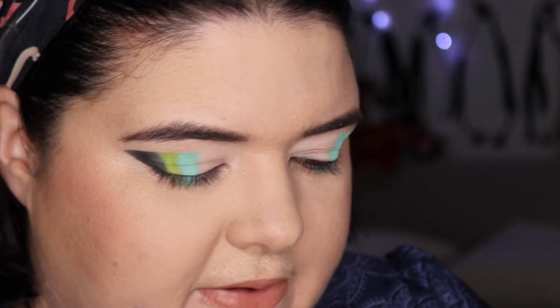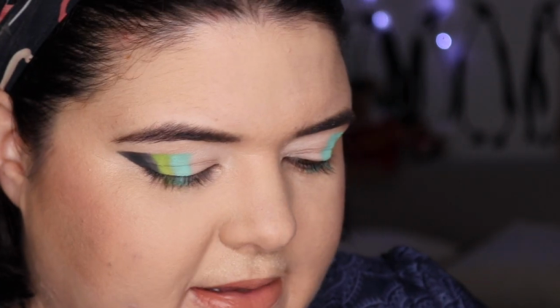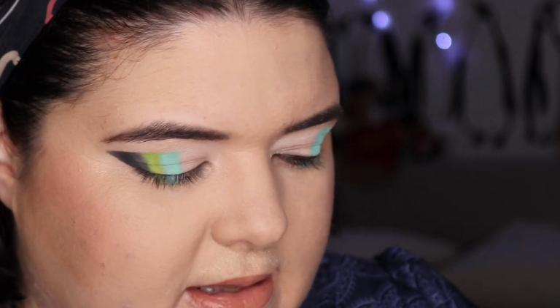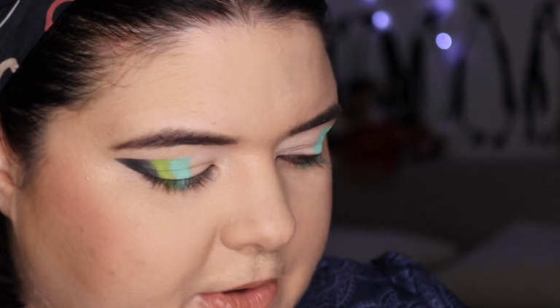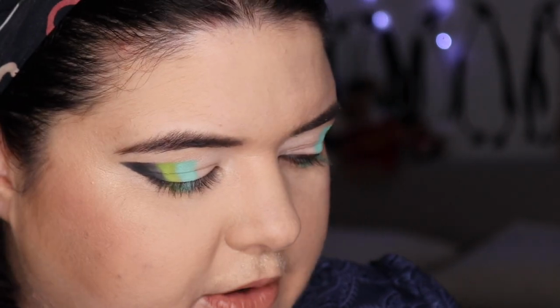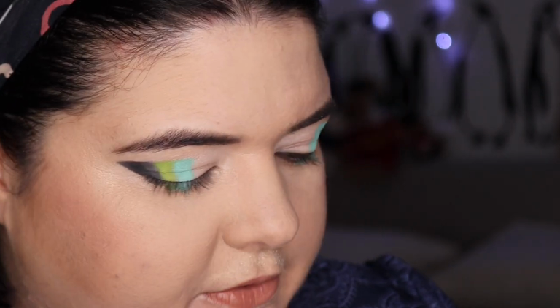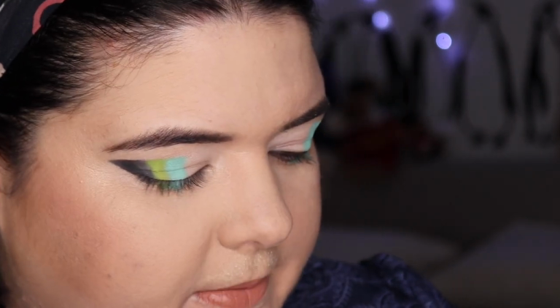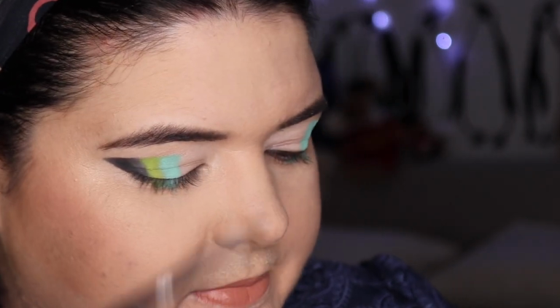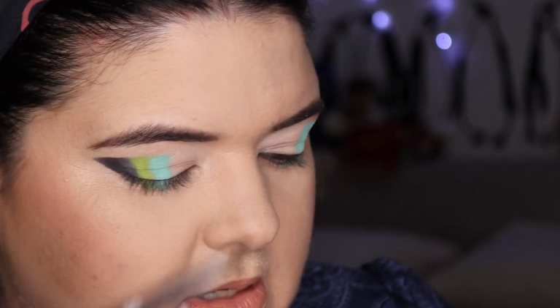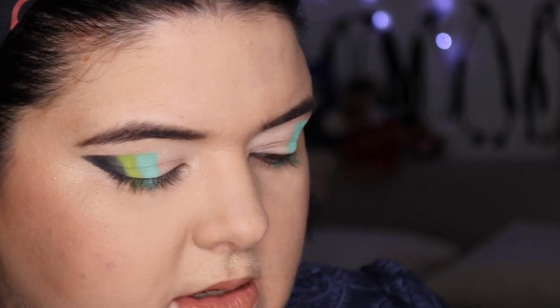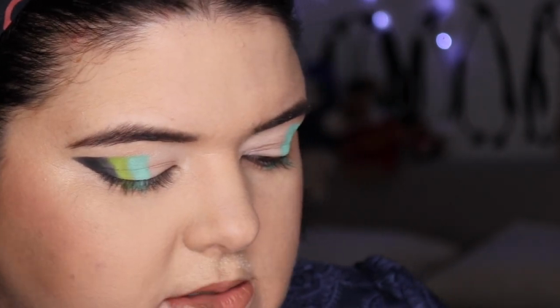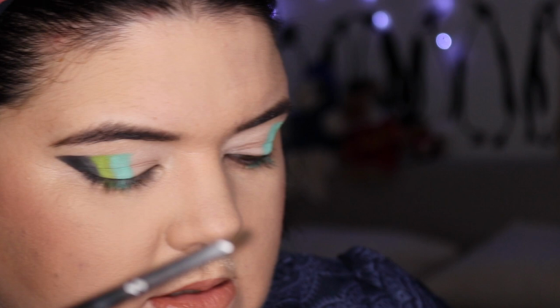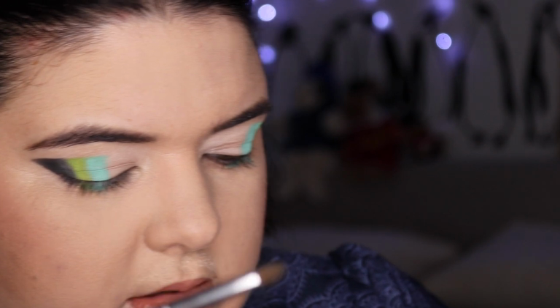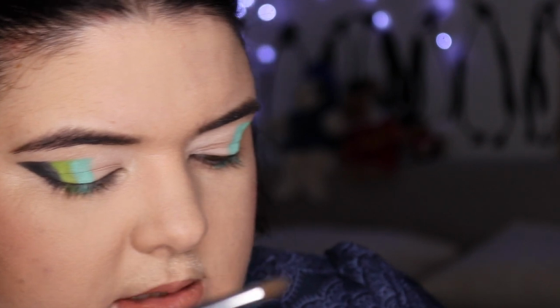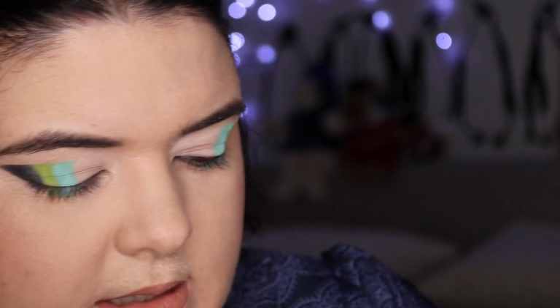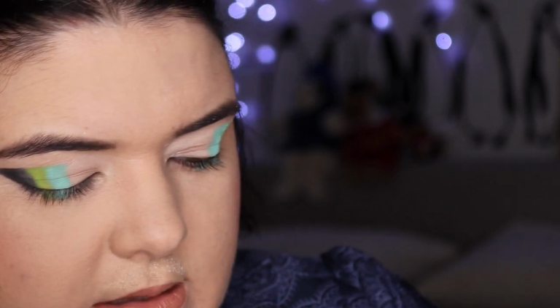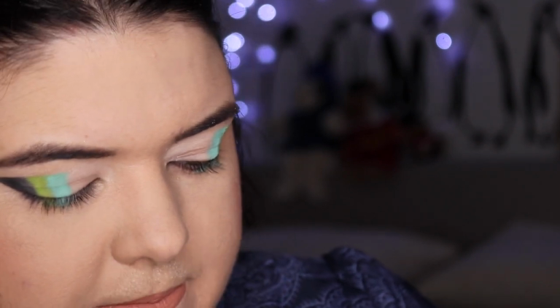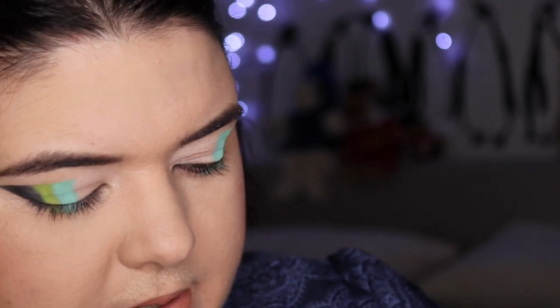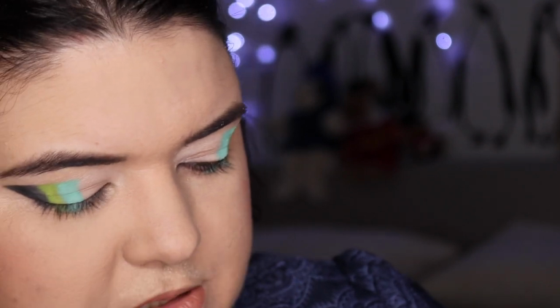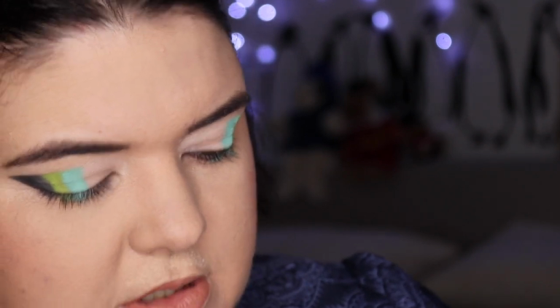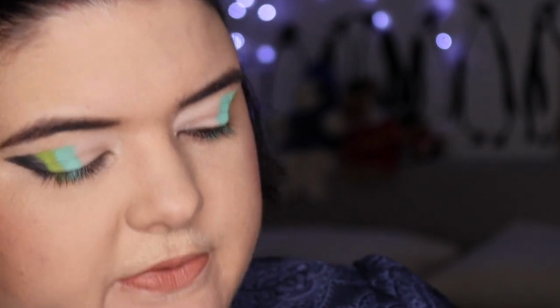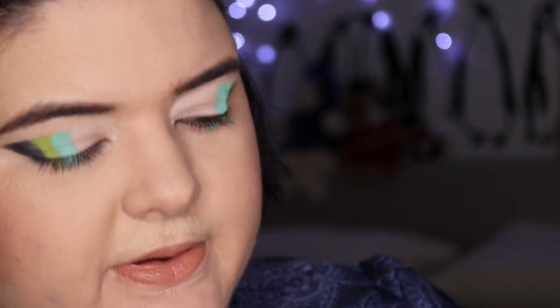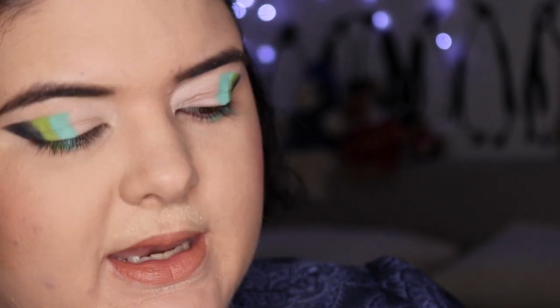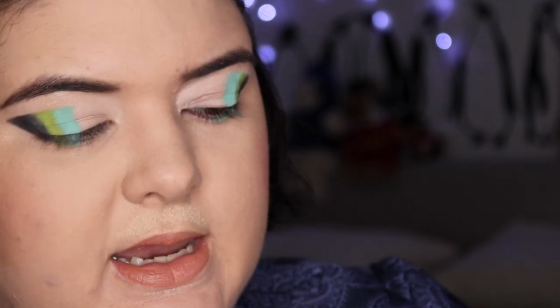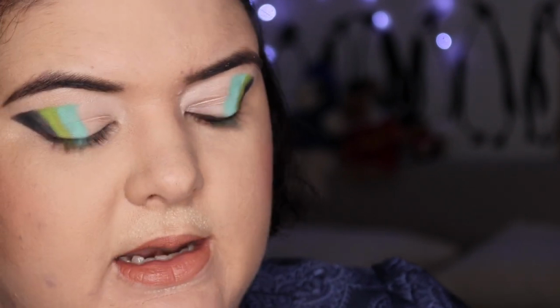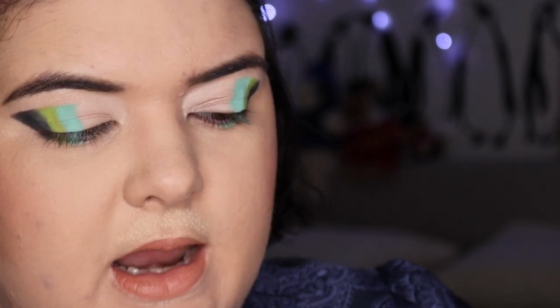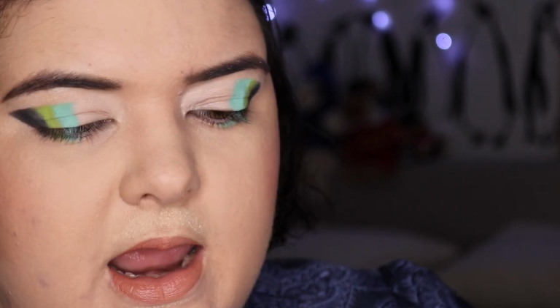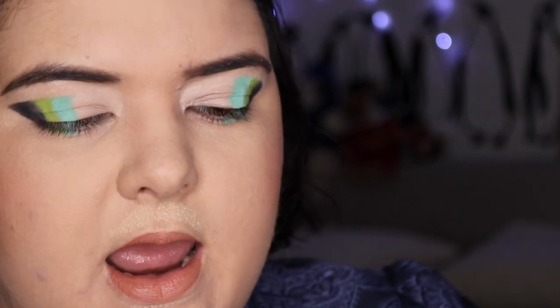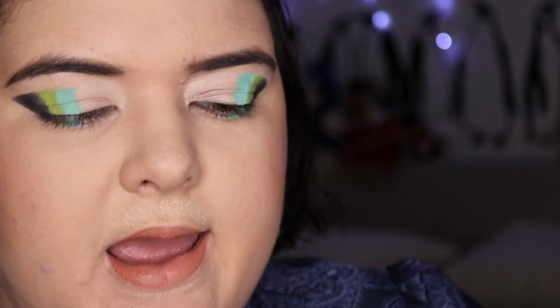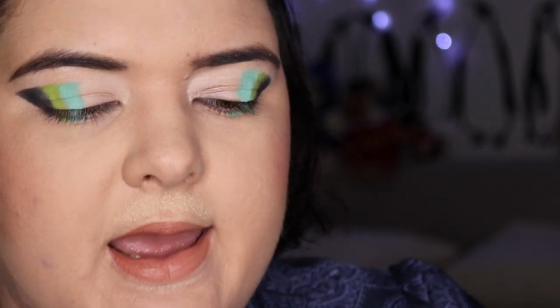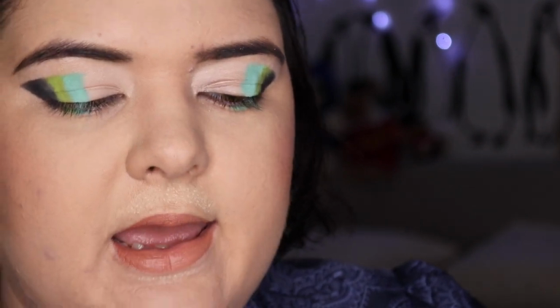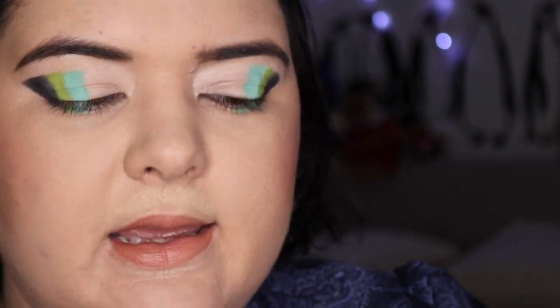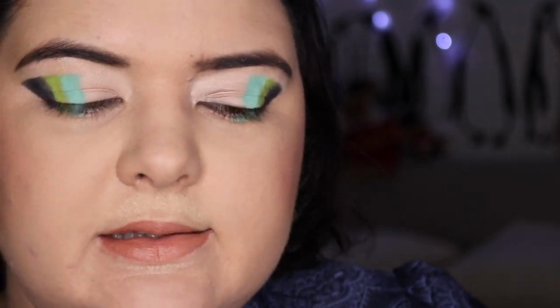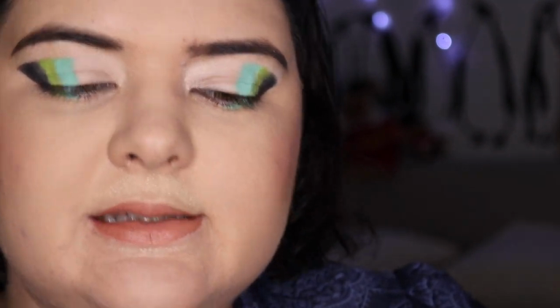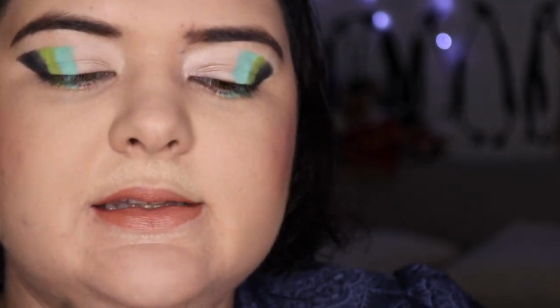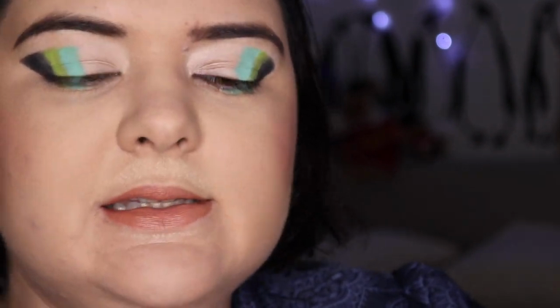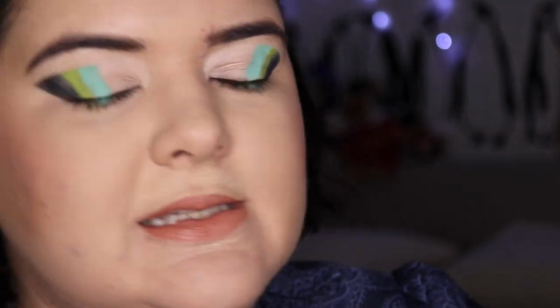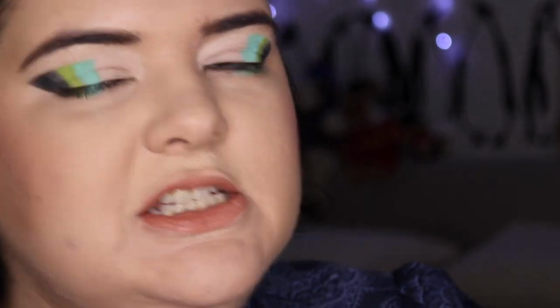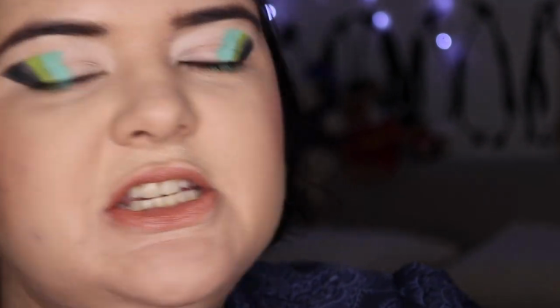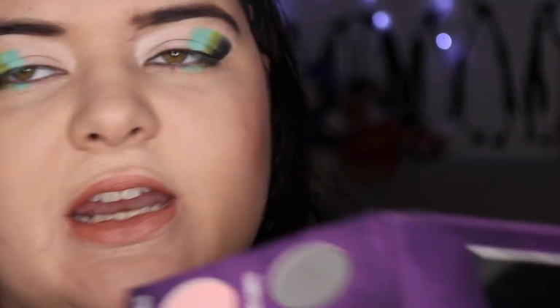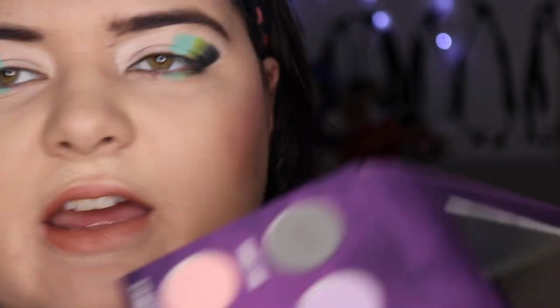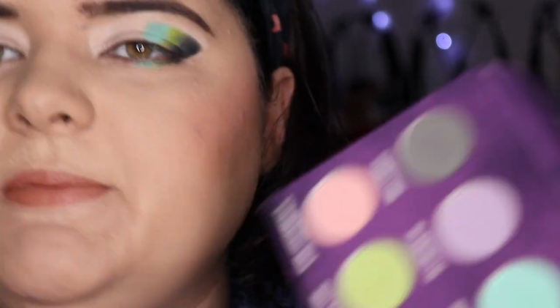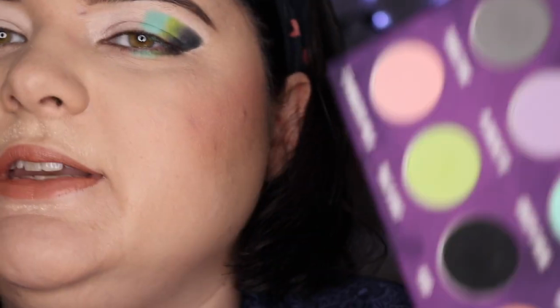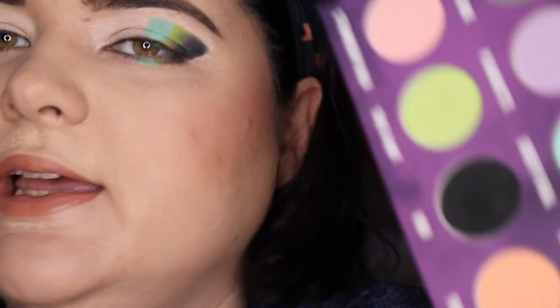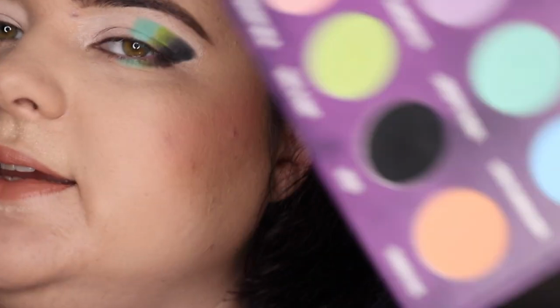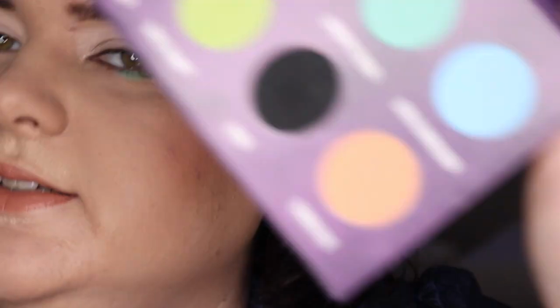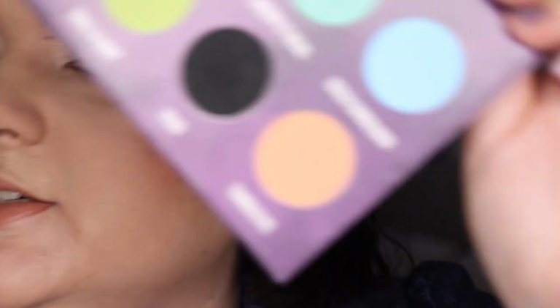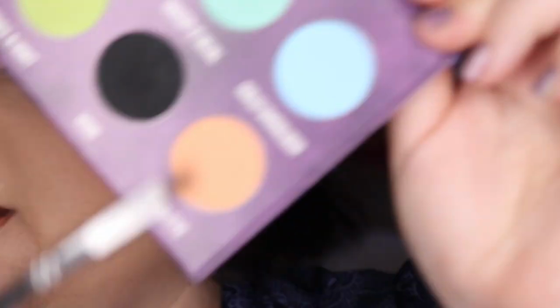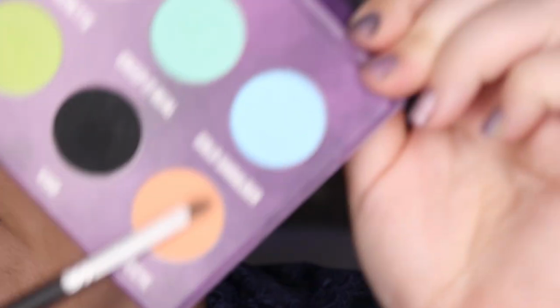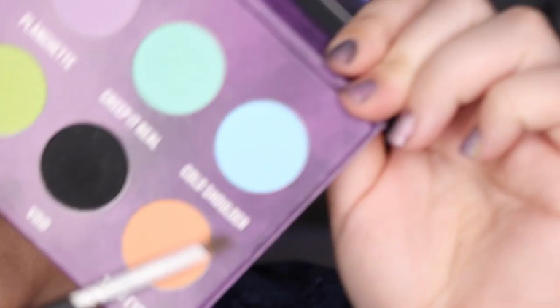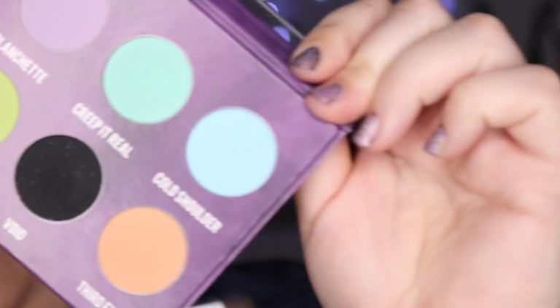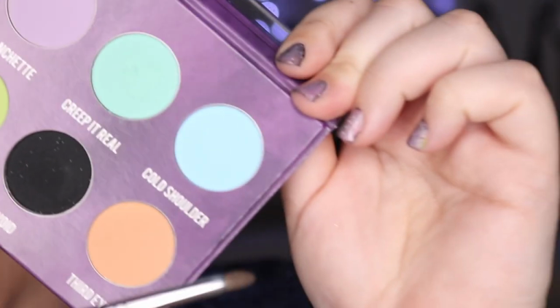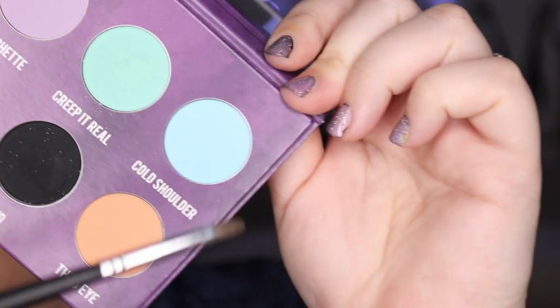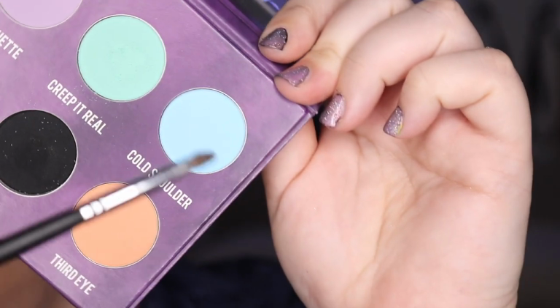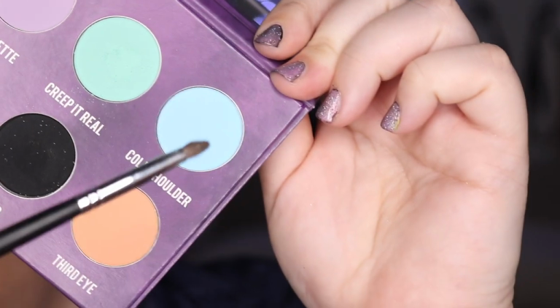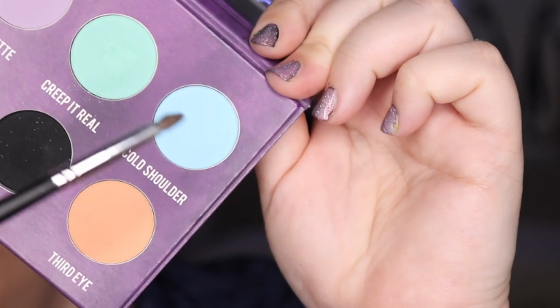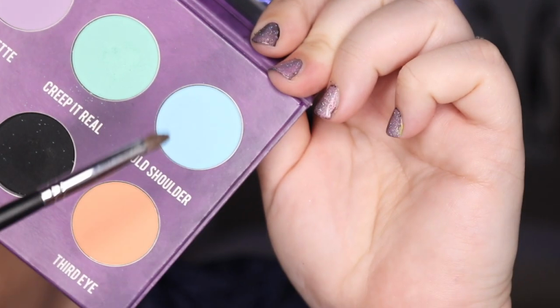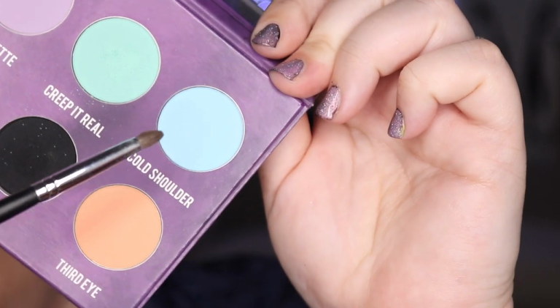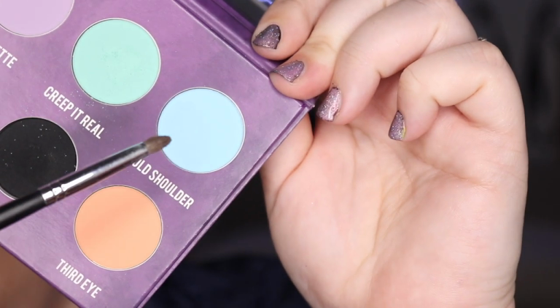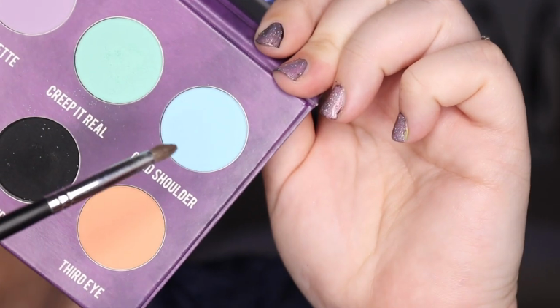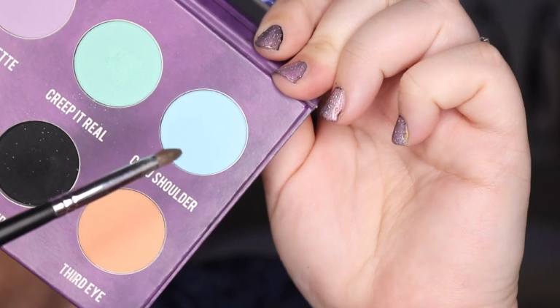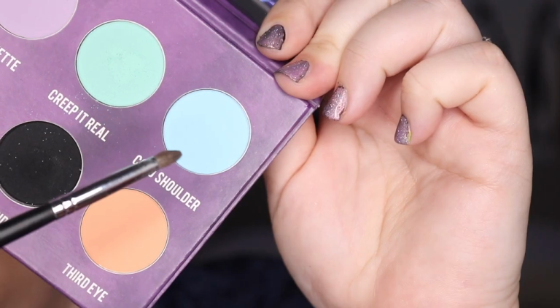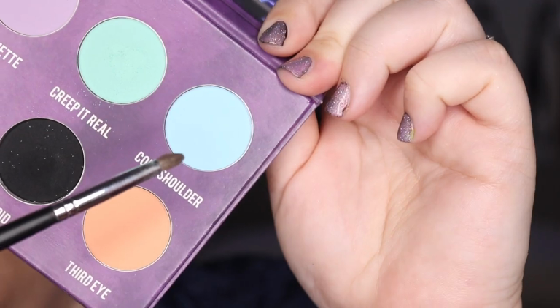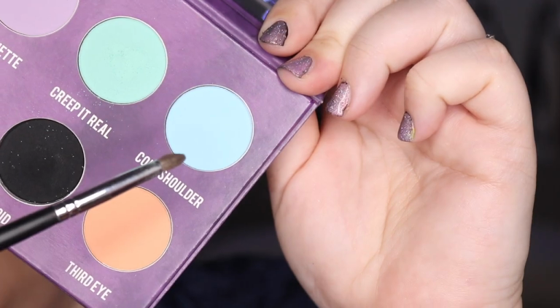Cleaning the brush off again, and this is the shade I've been dying to try — Cold Shoulder.